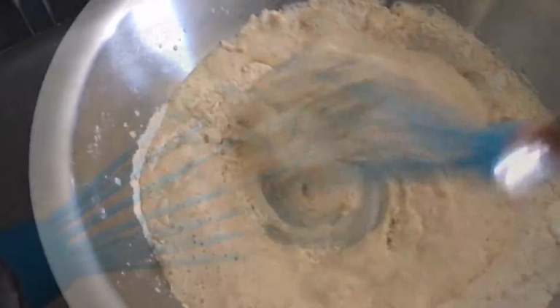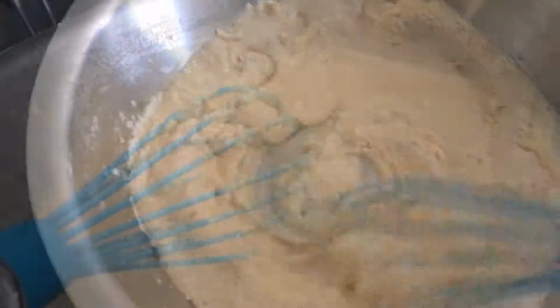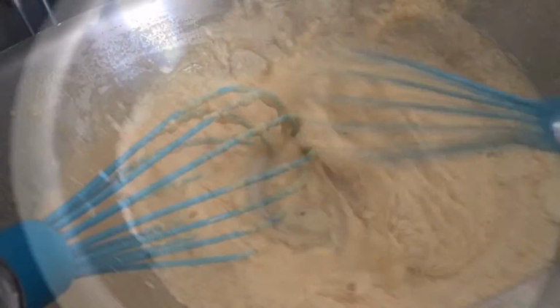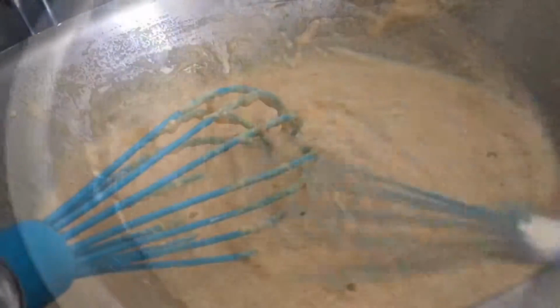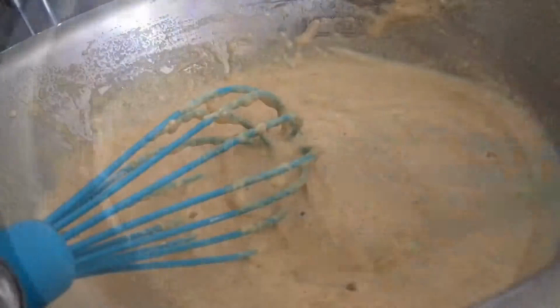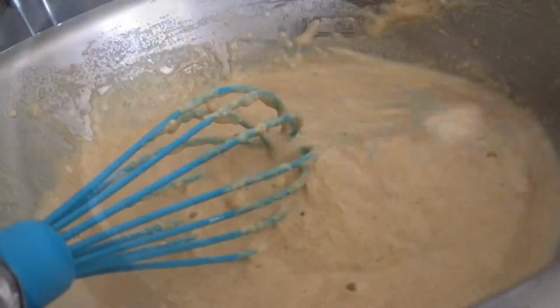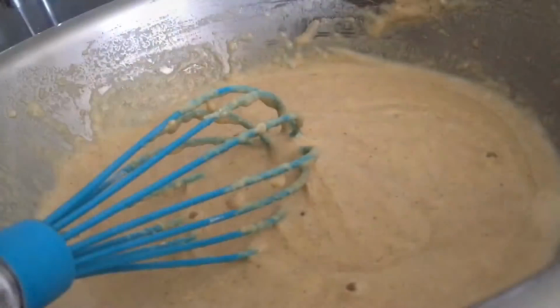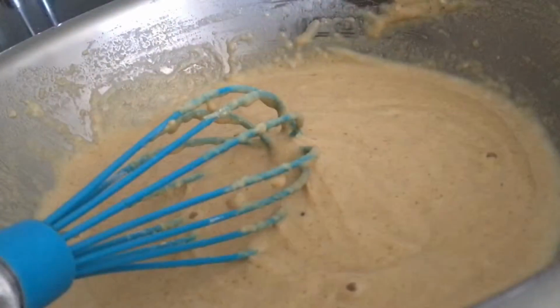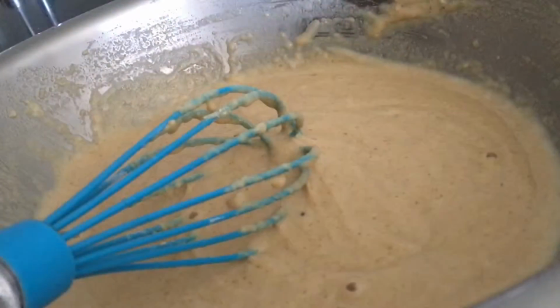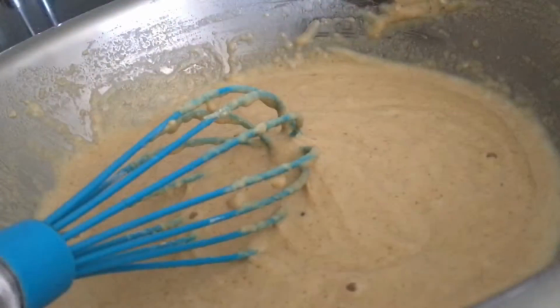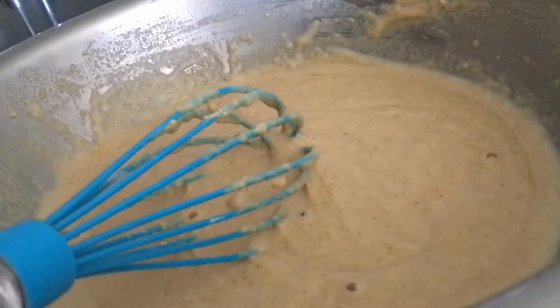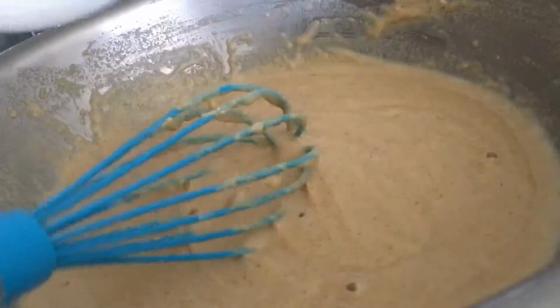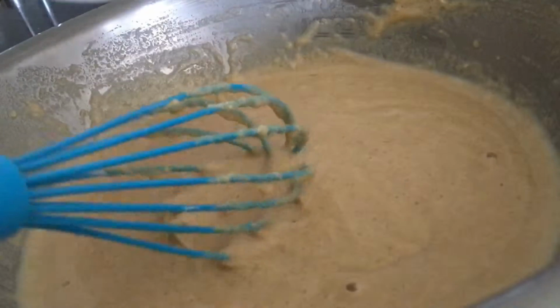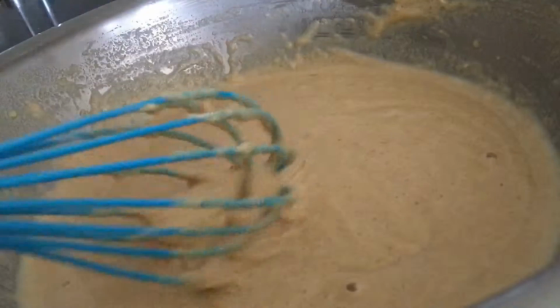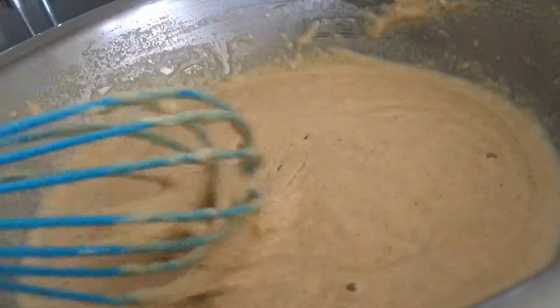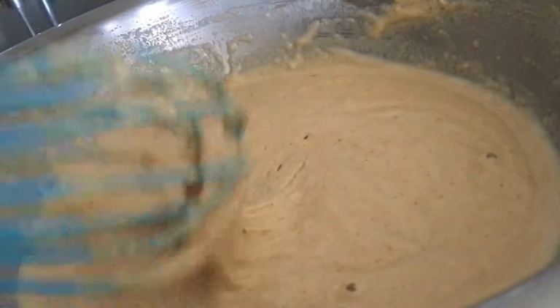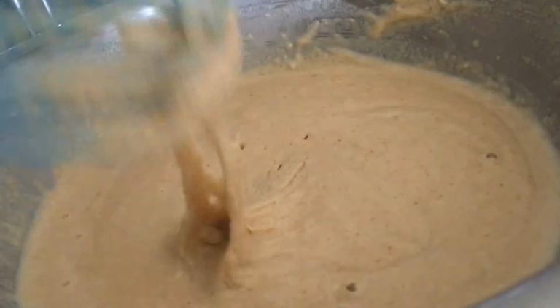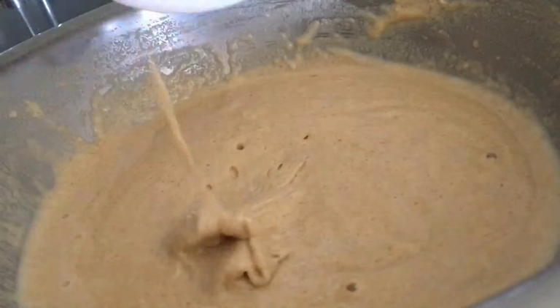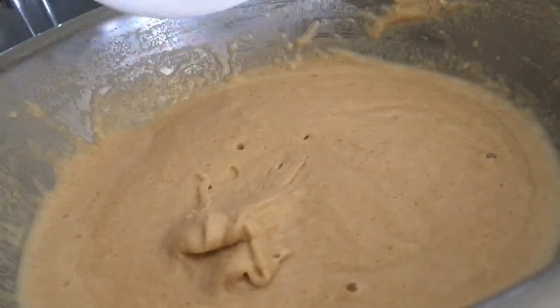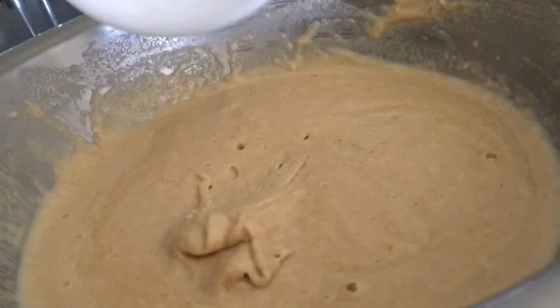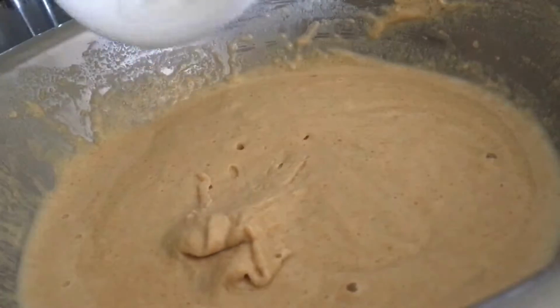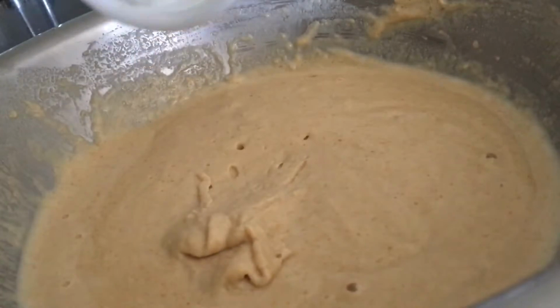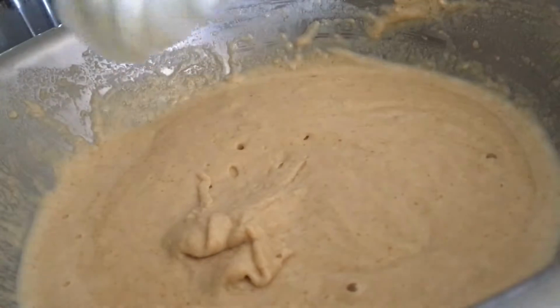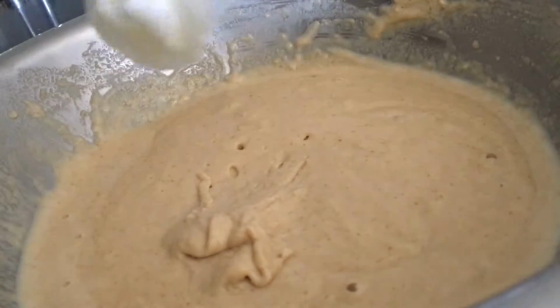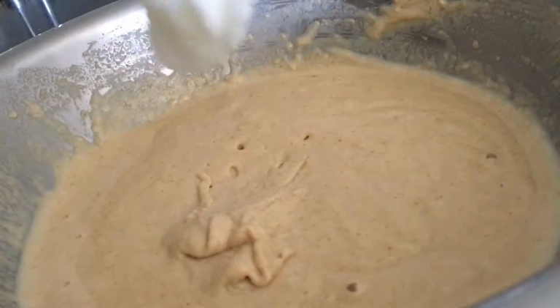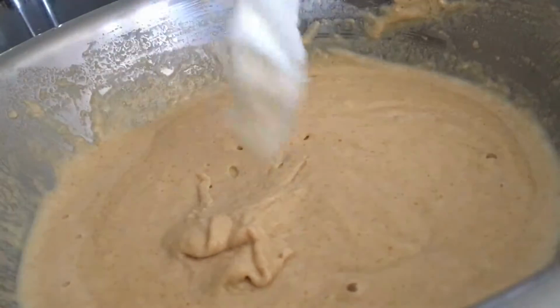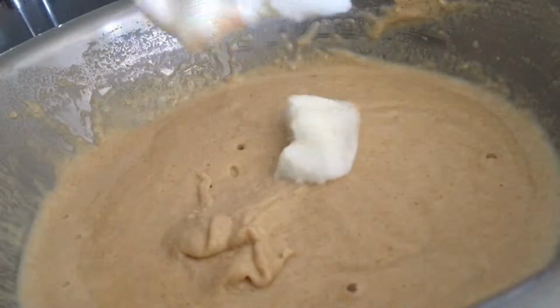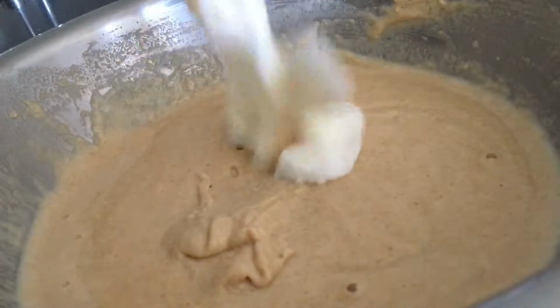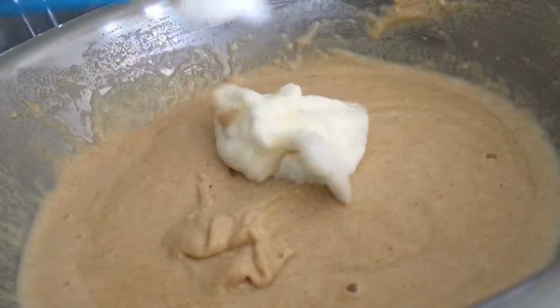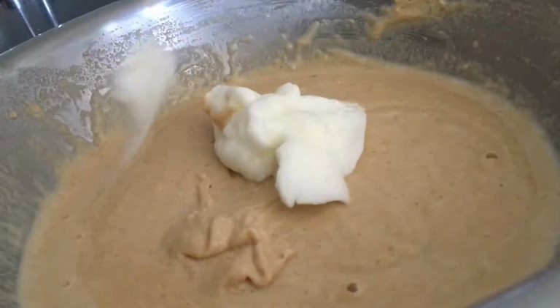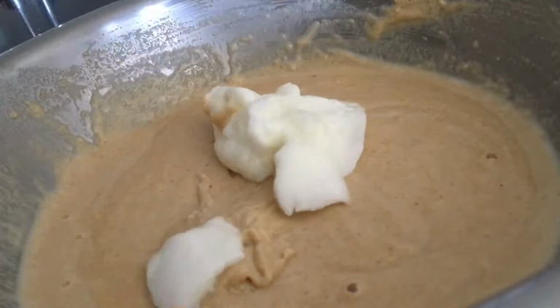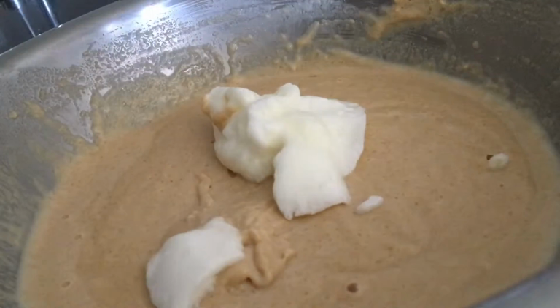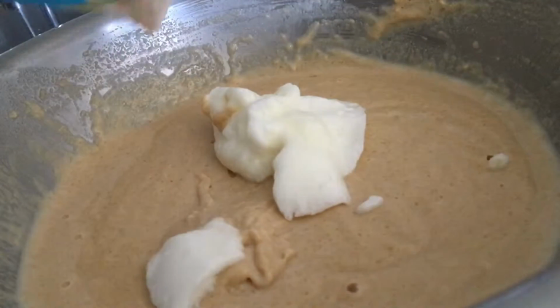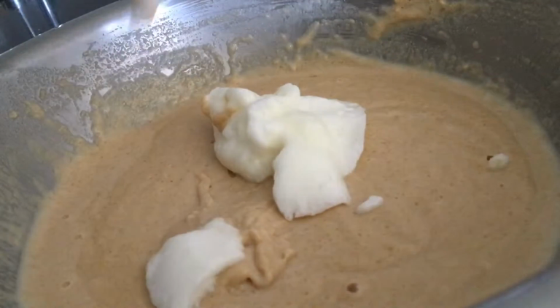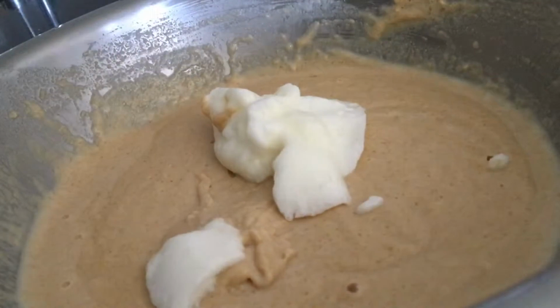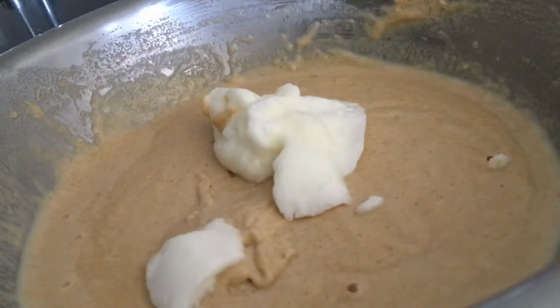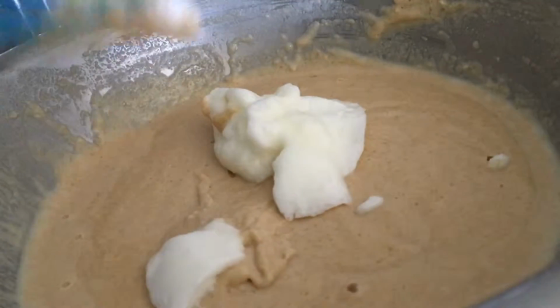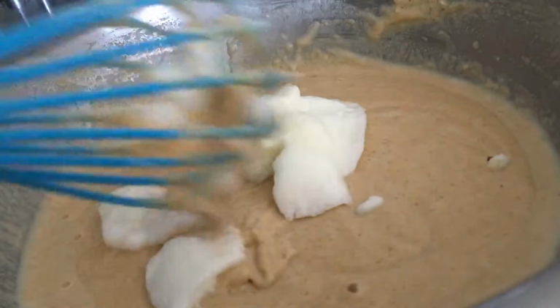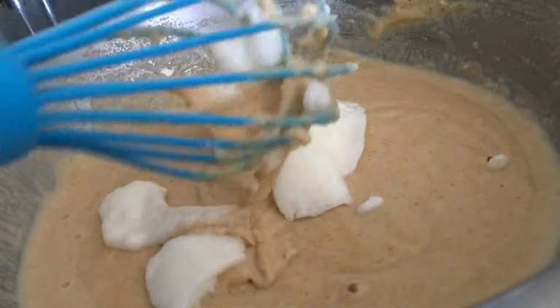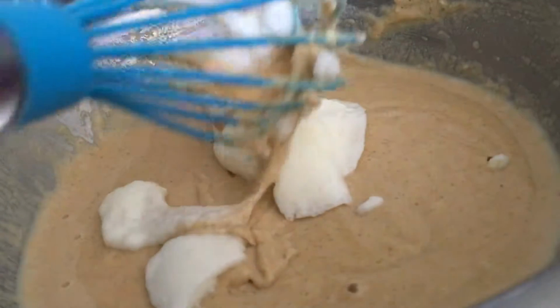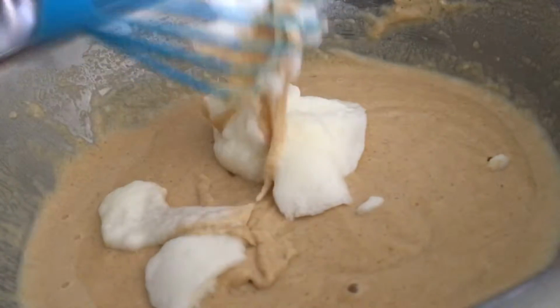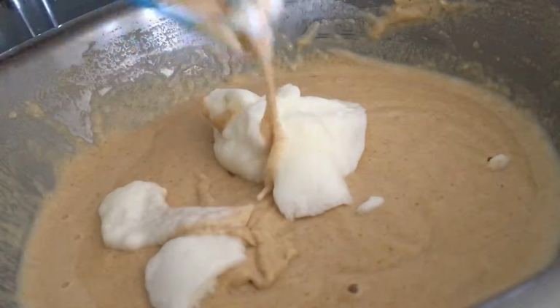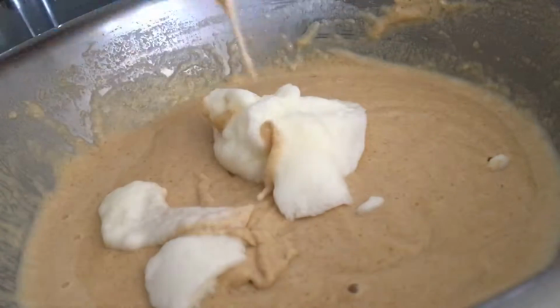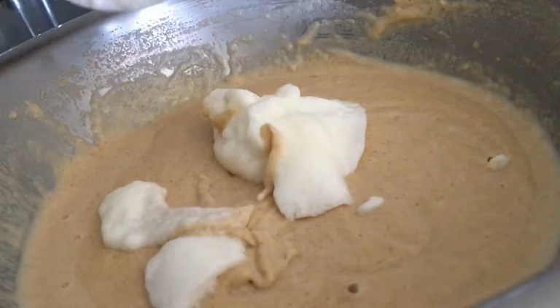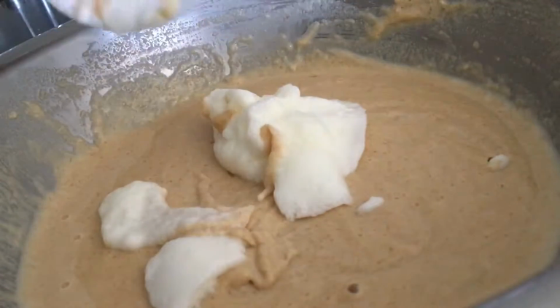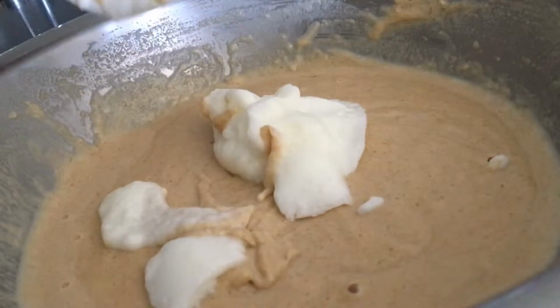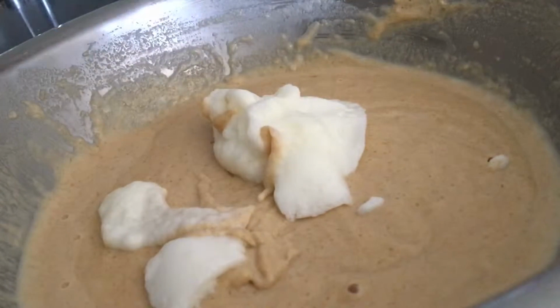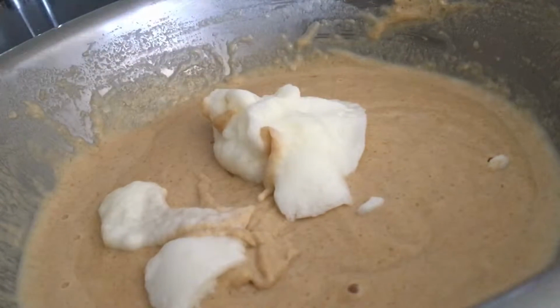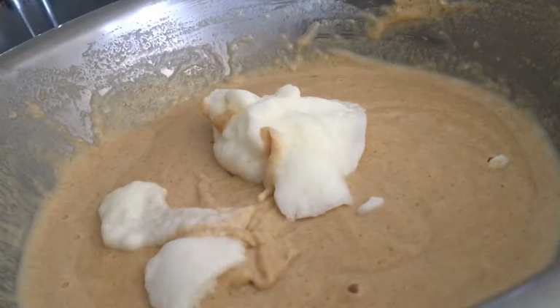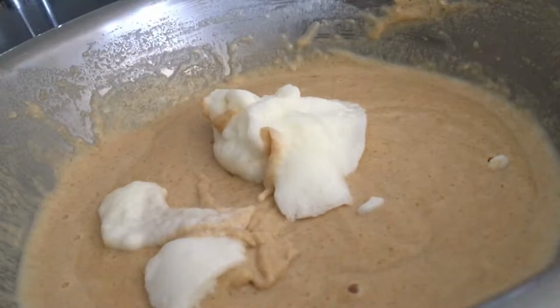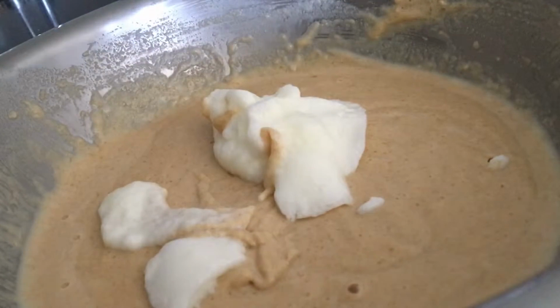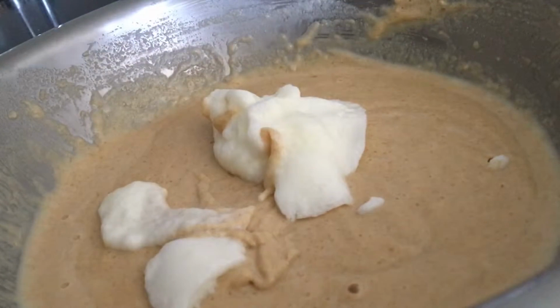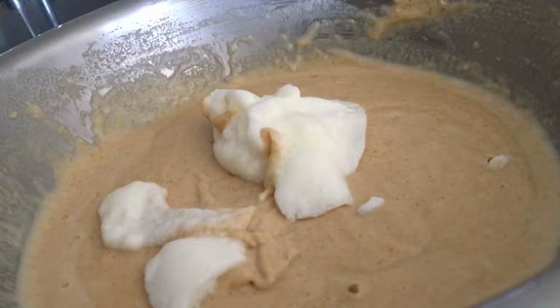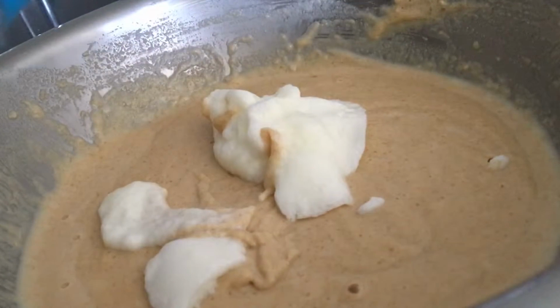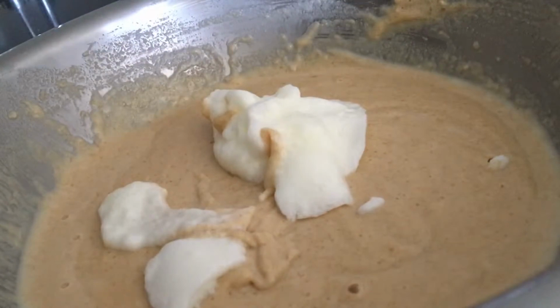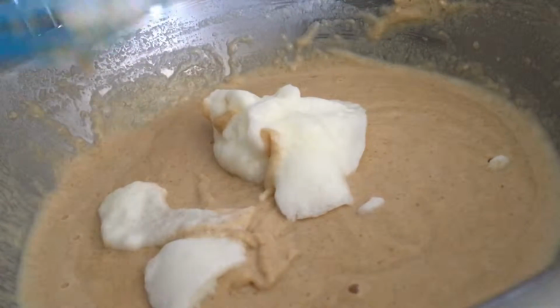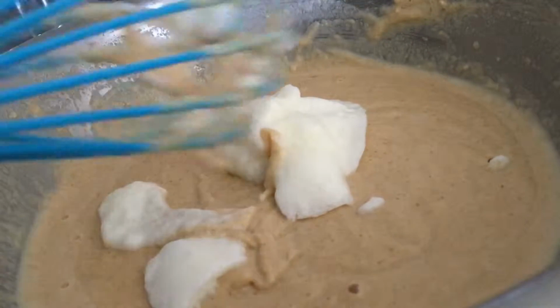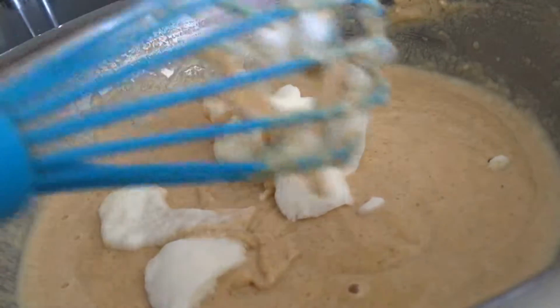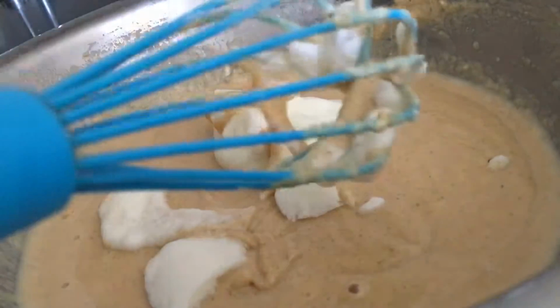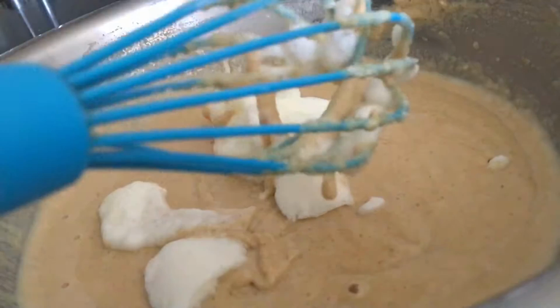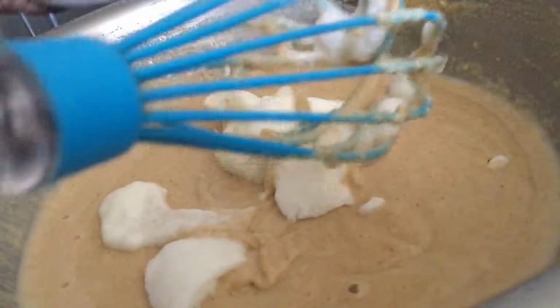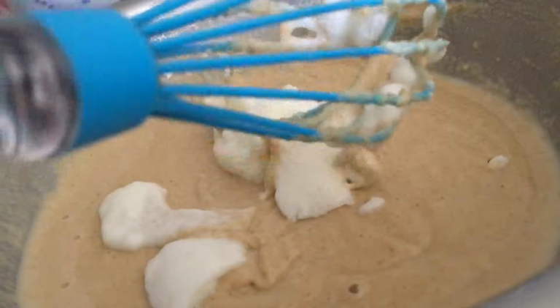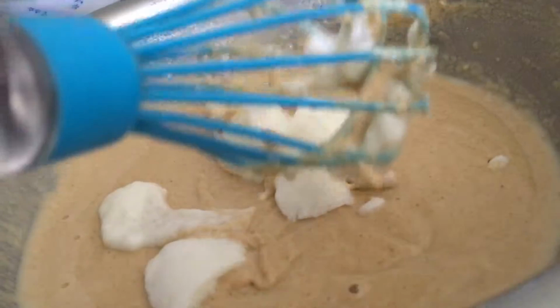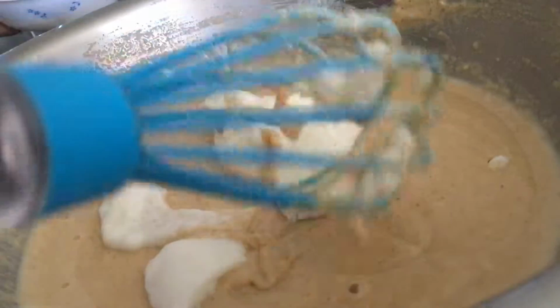Now add your egg whites and fold them in, because you want the batter to be nice and fluffy so you can get a nice fluffy pancake.